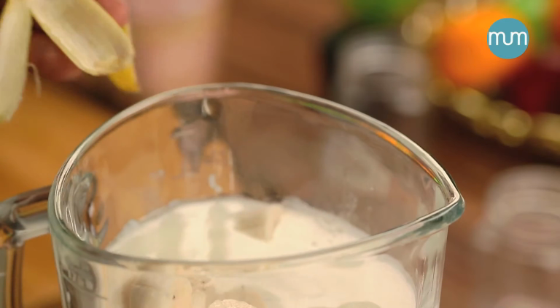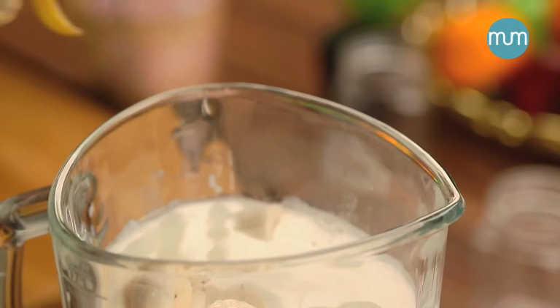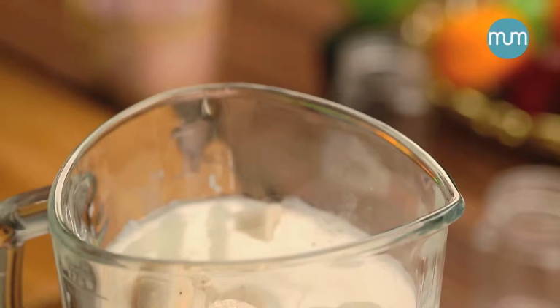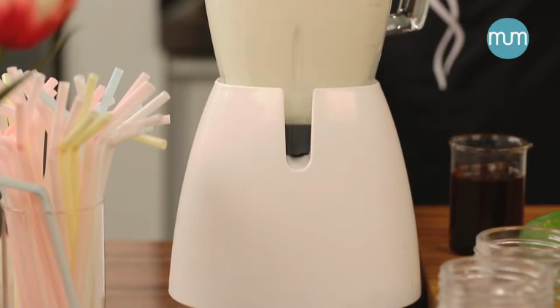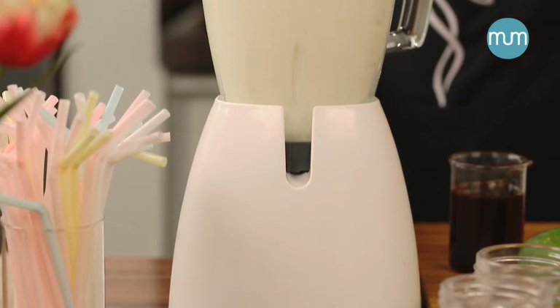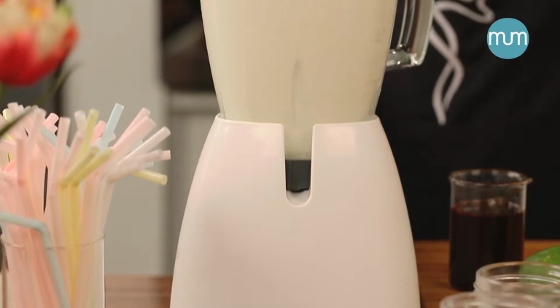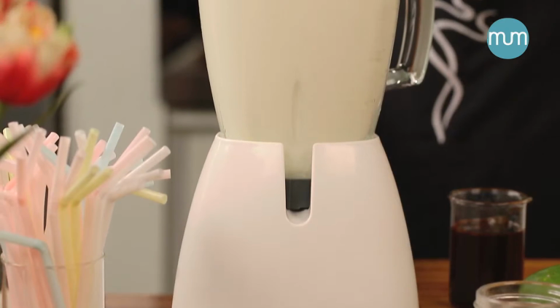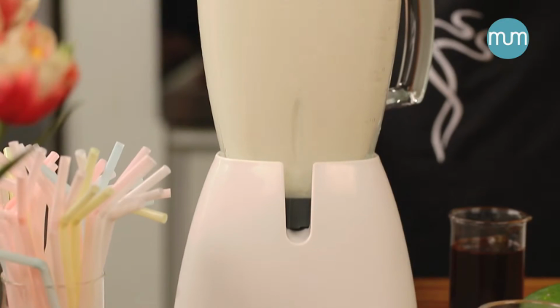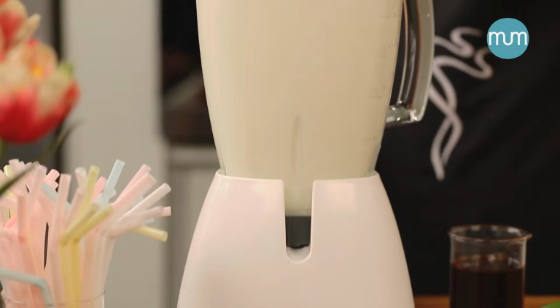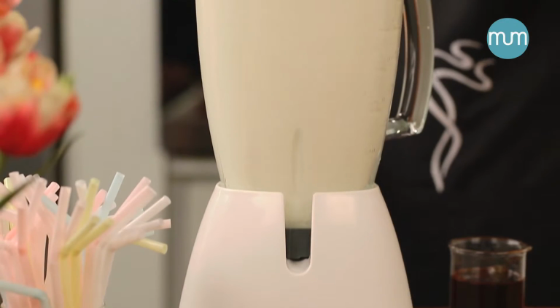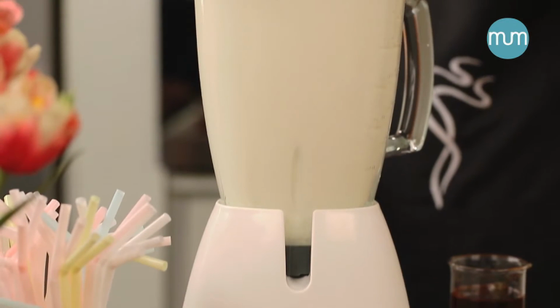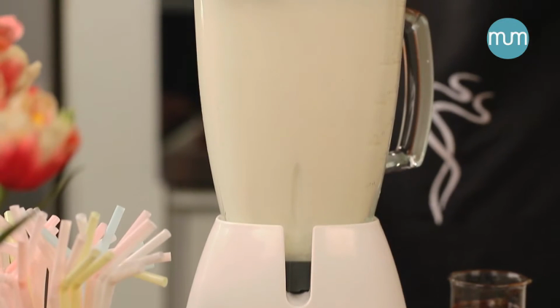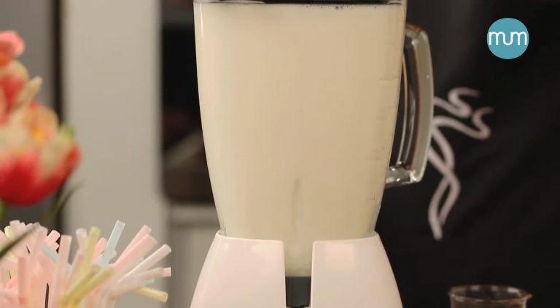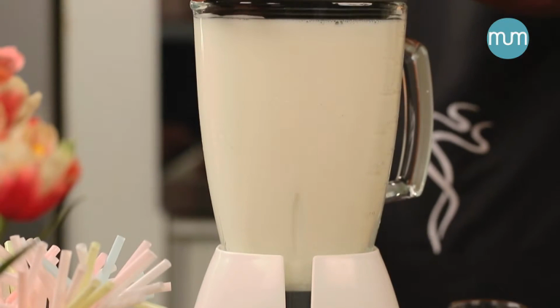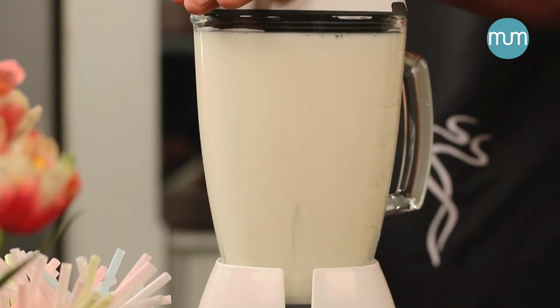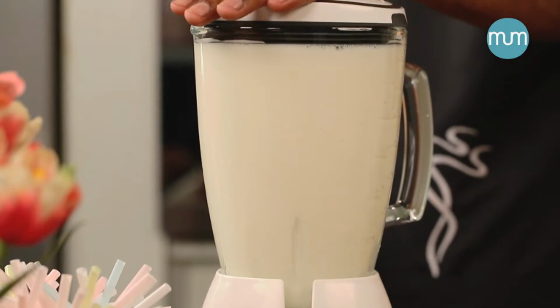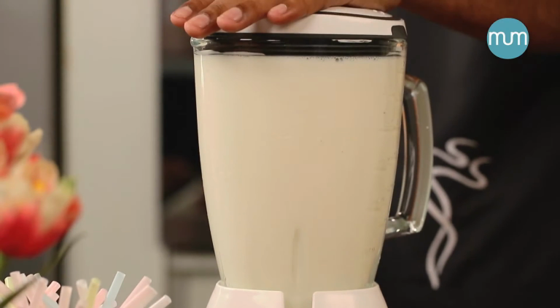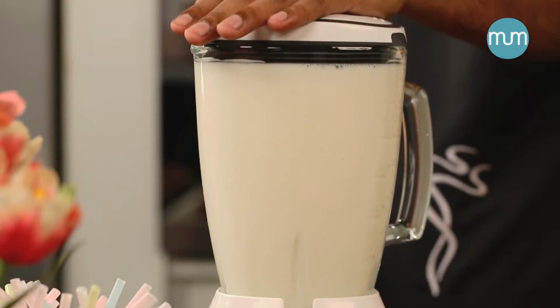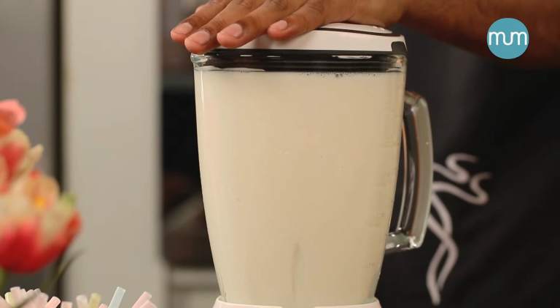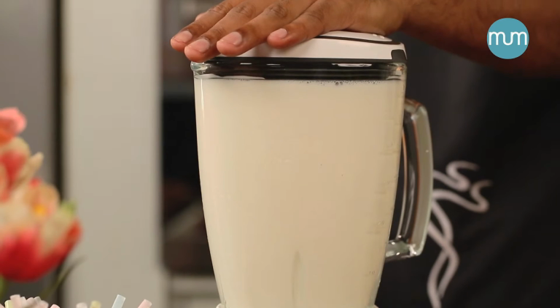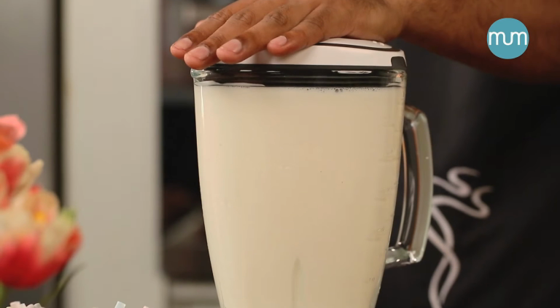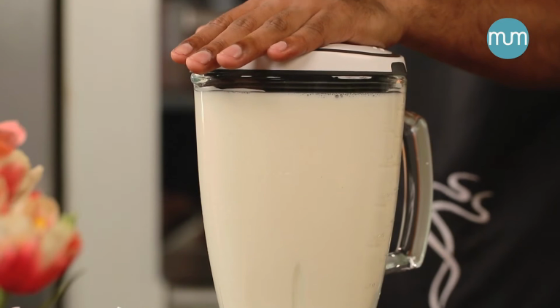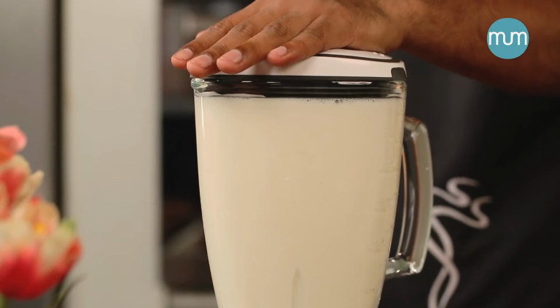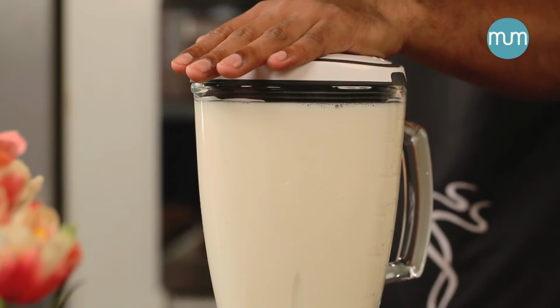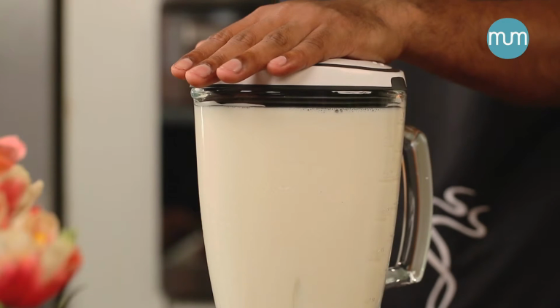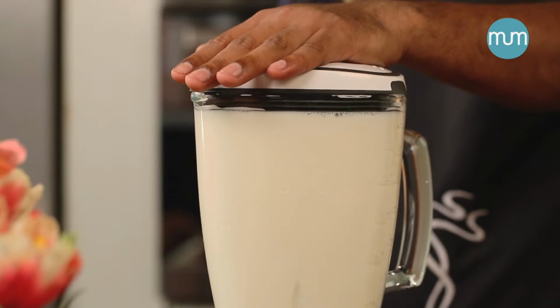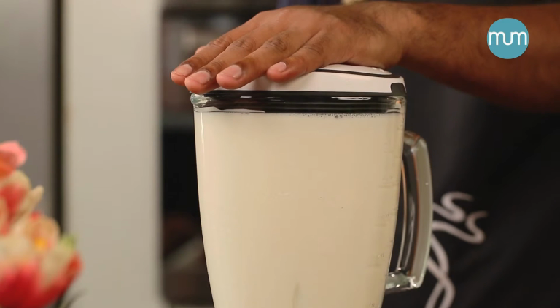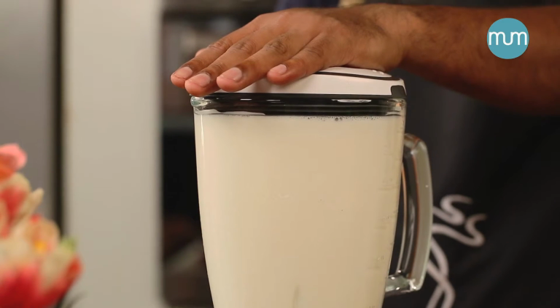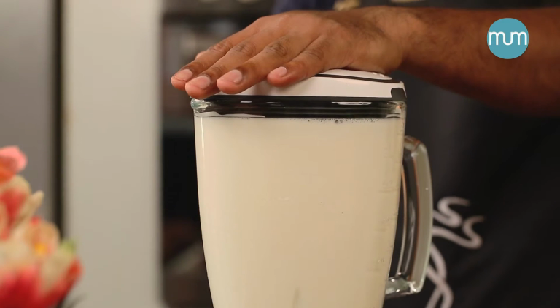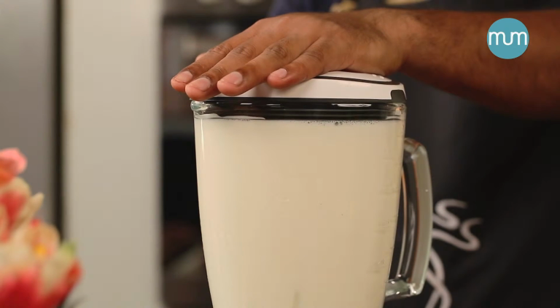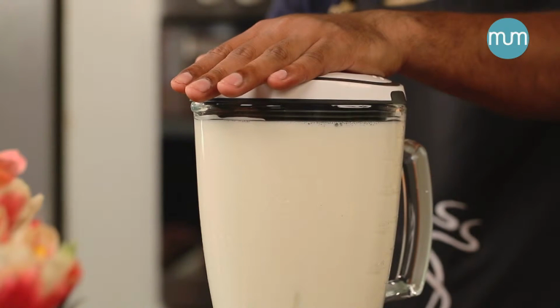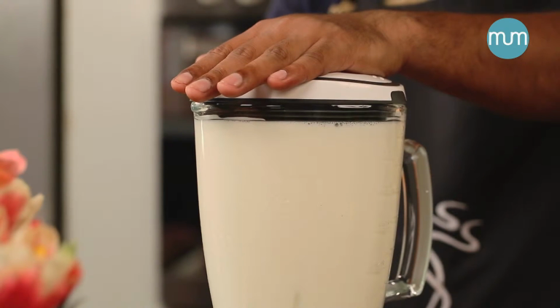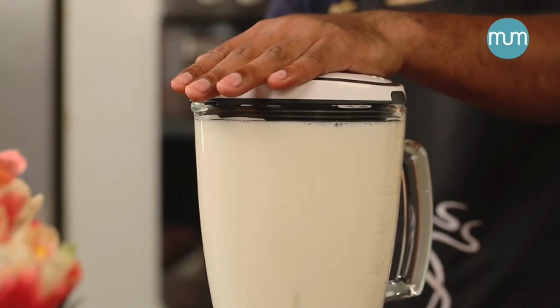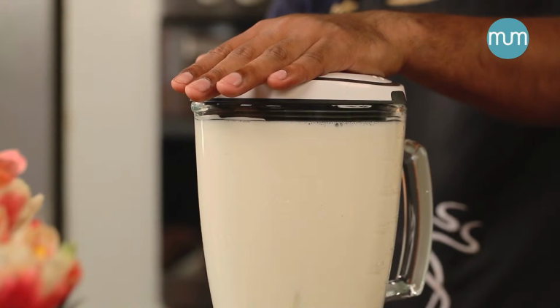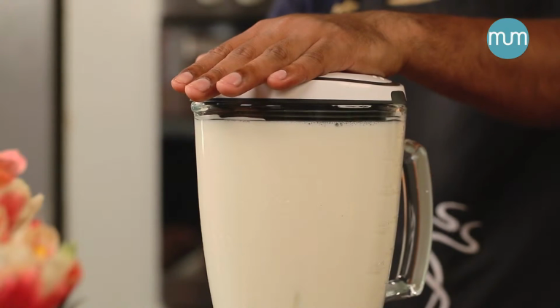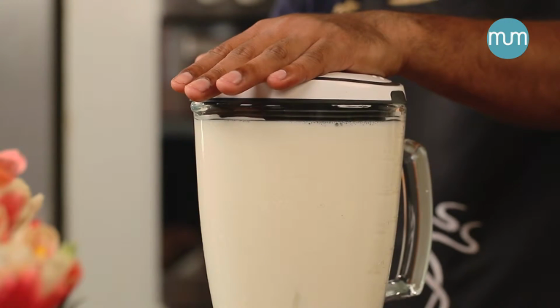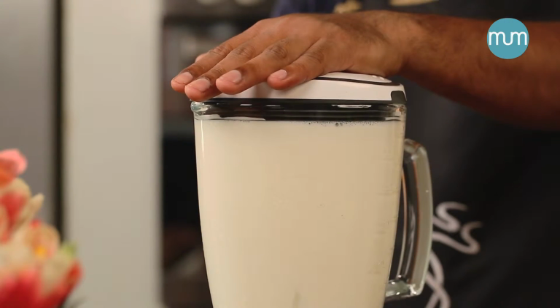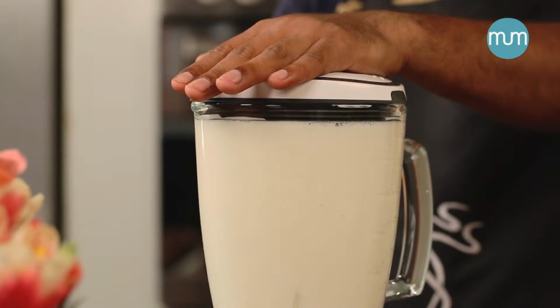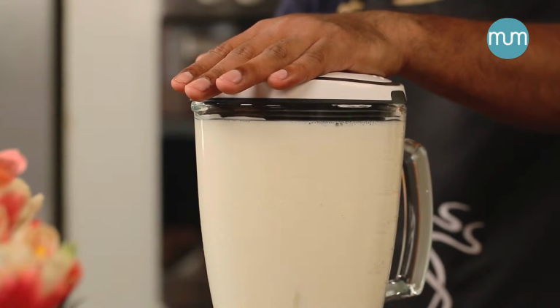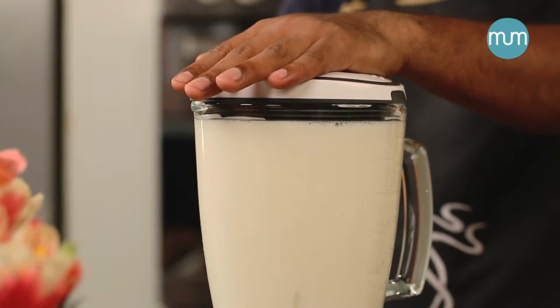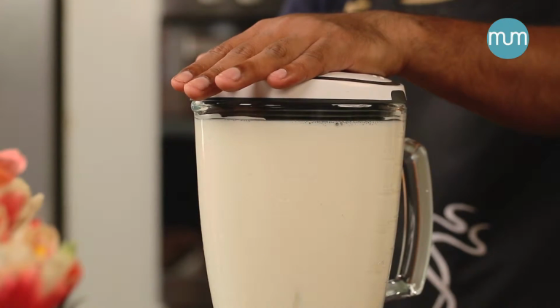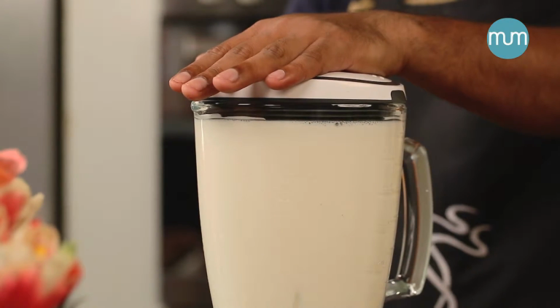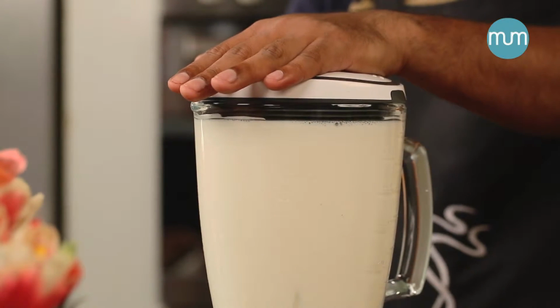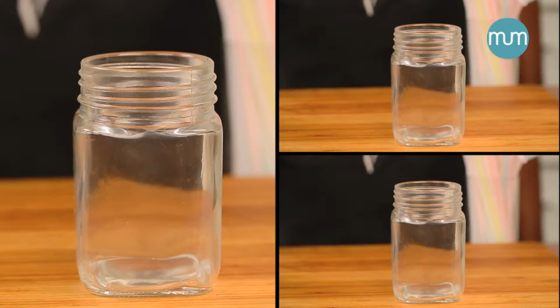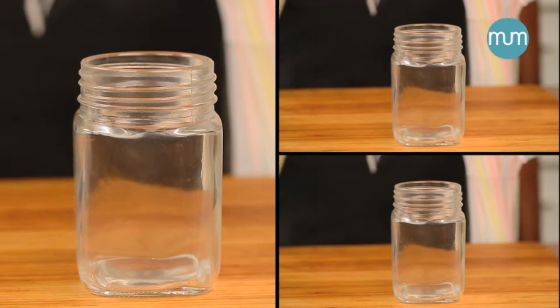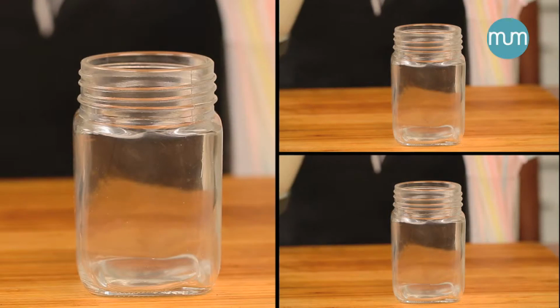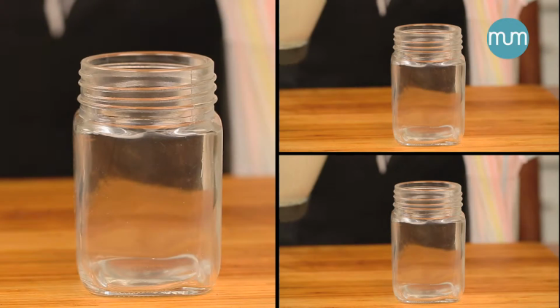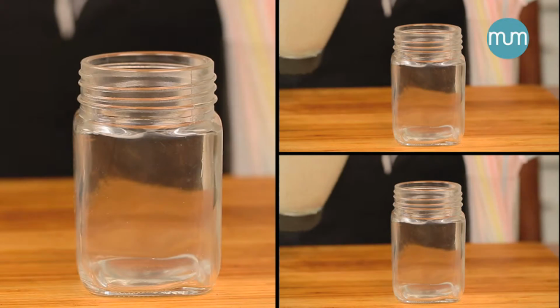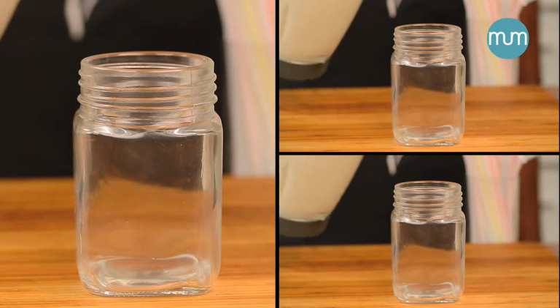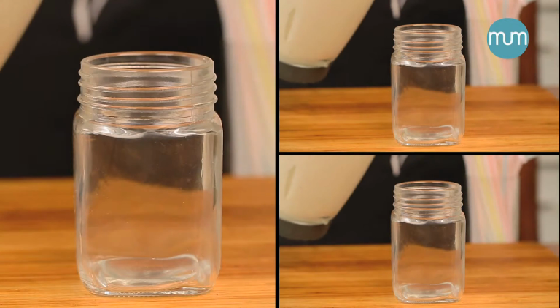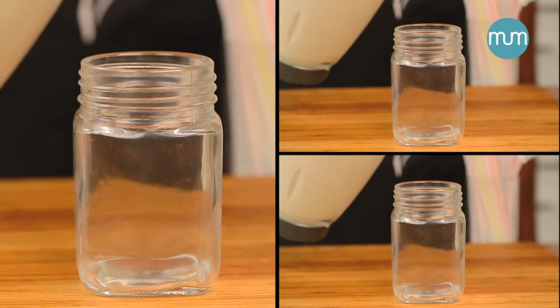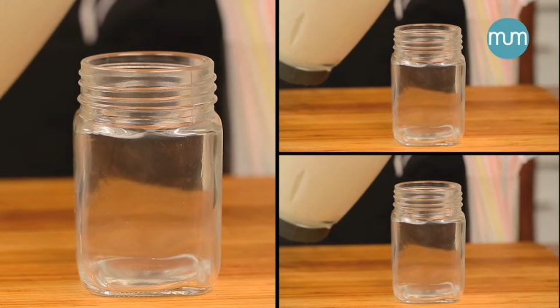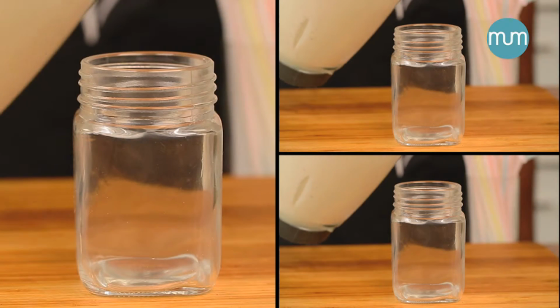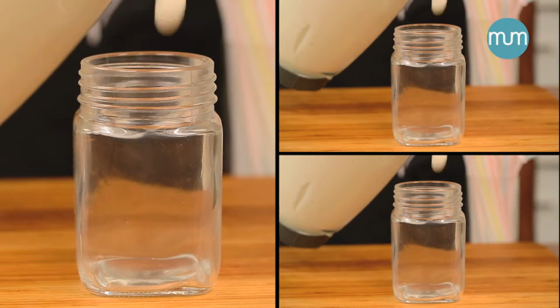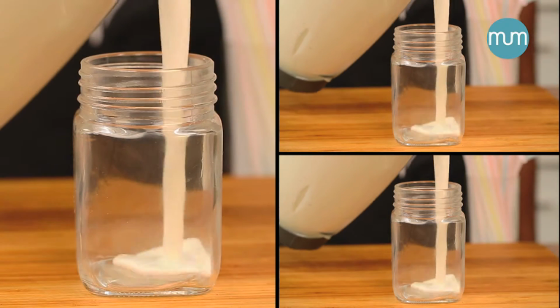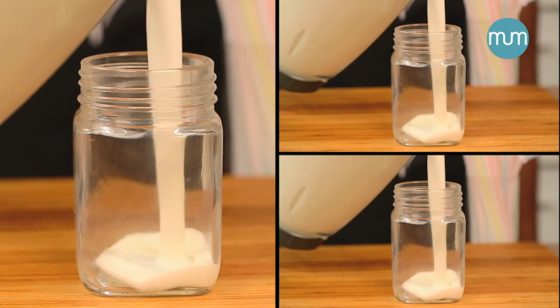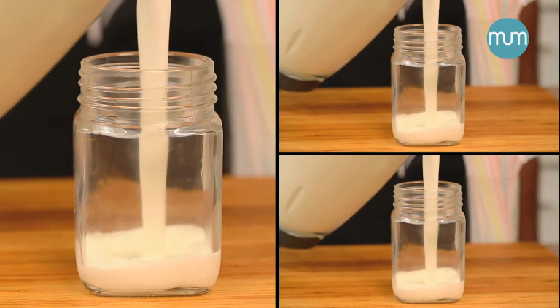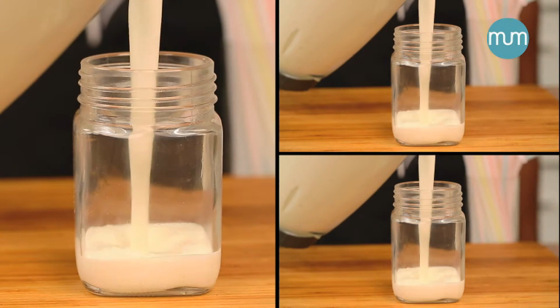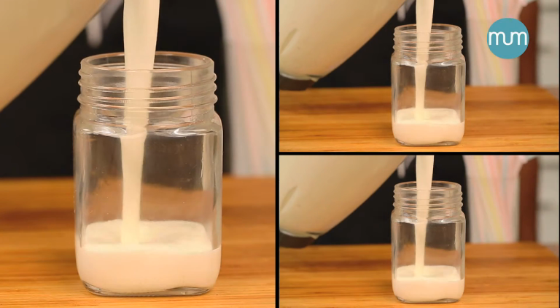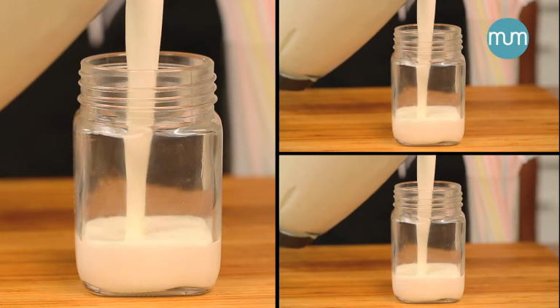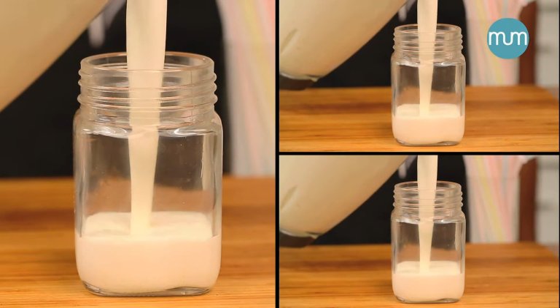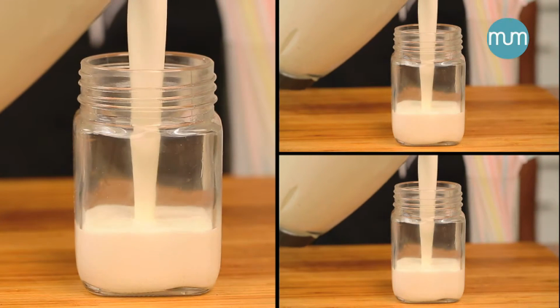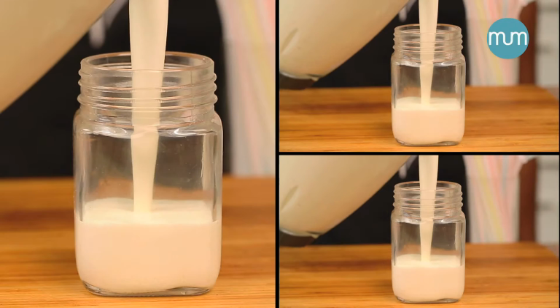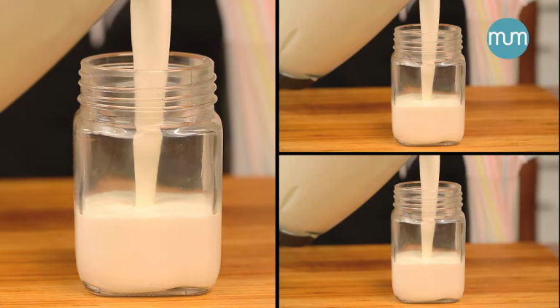Give it a quick blitz. Our super quick, easy banana smoothie is ready!